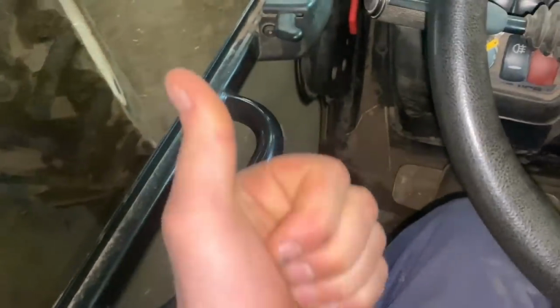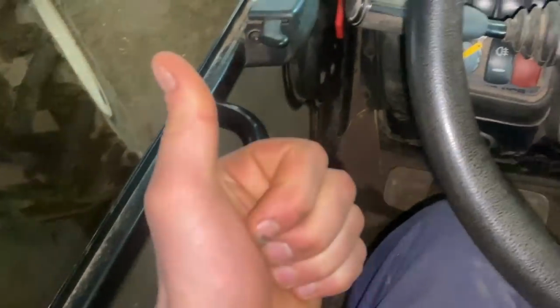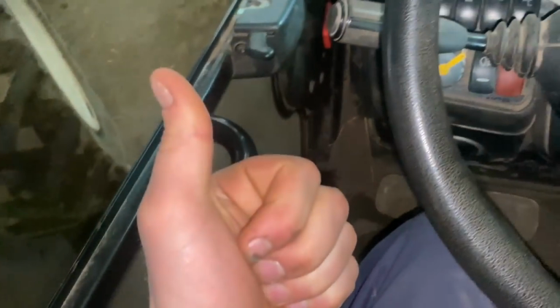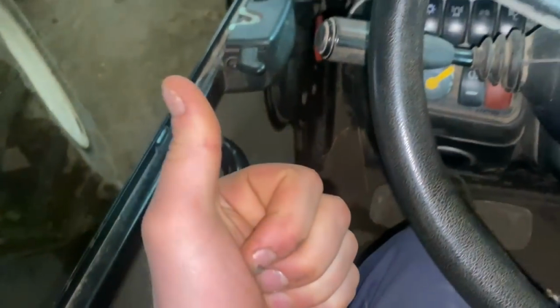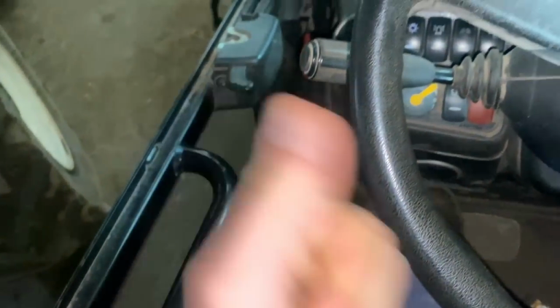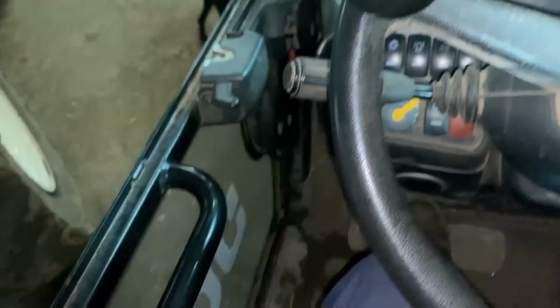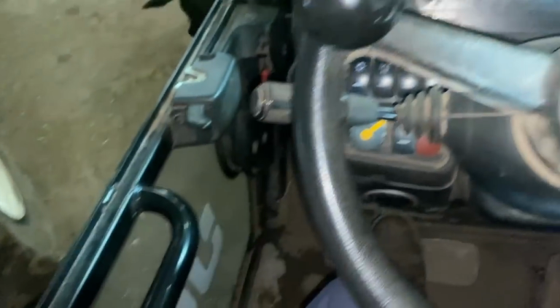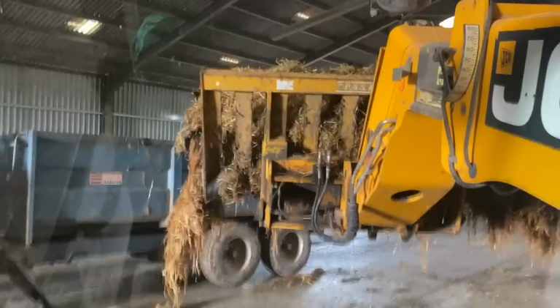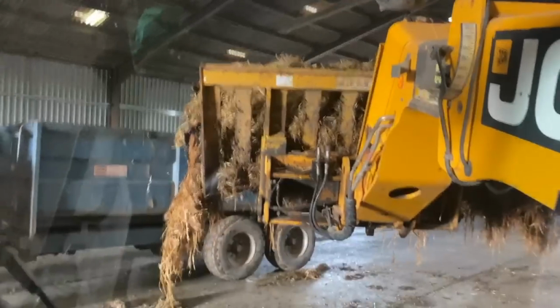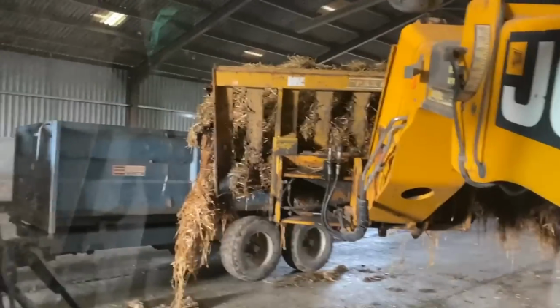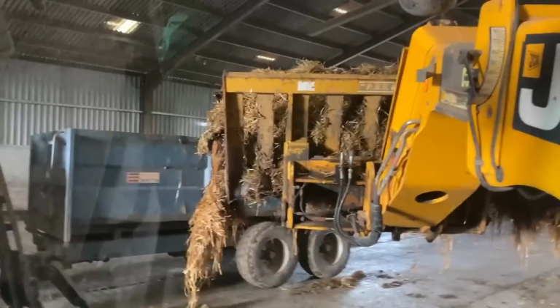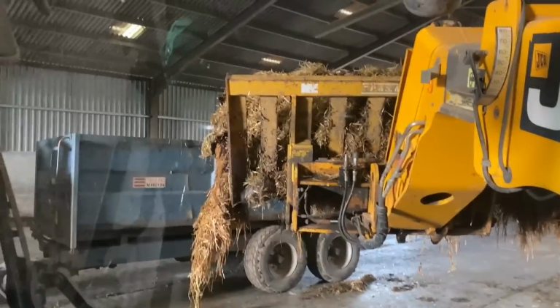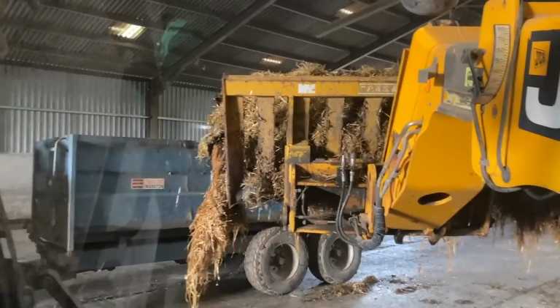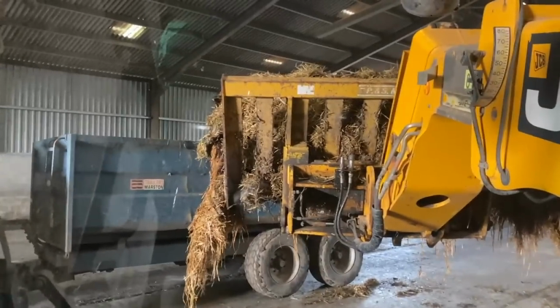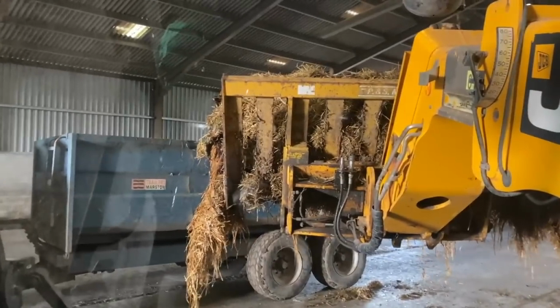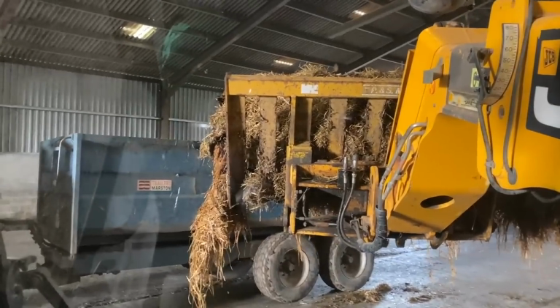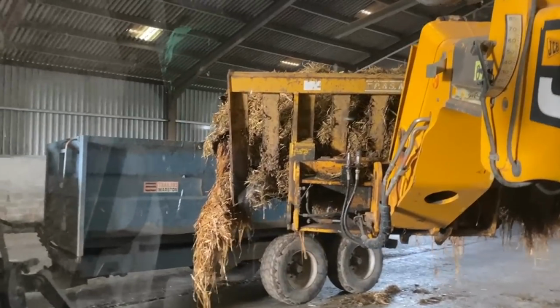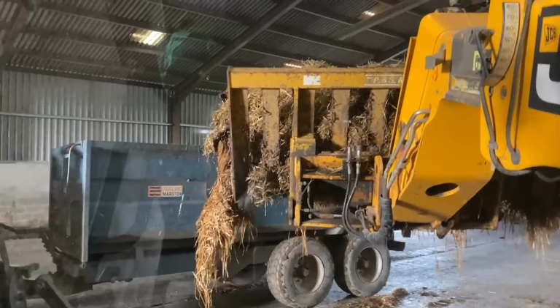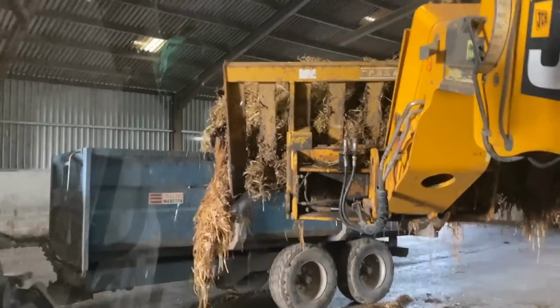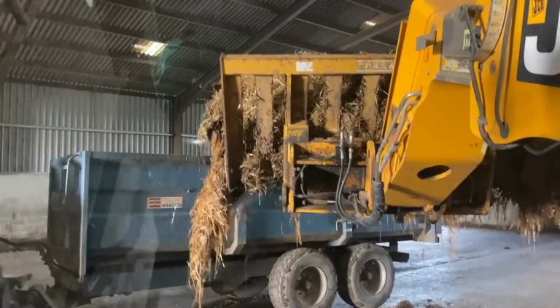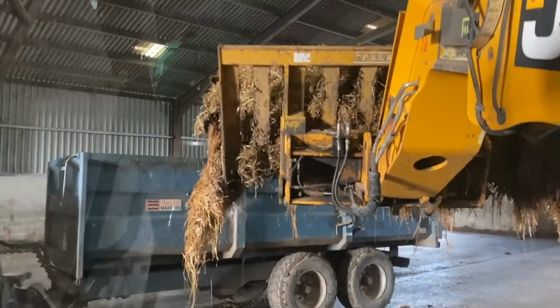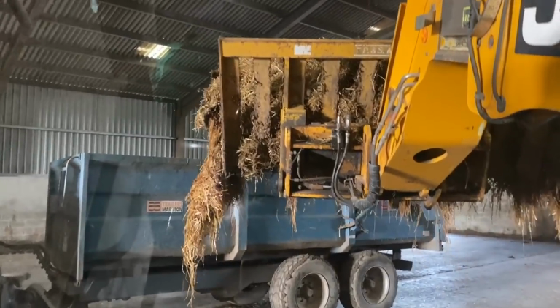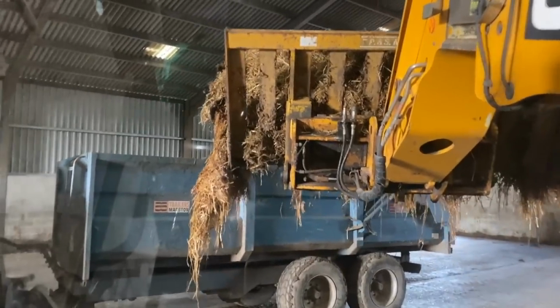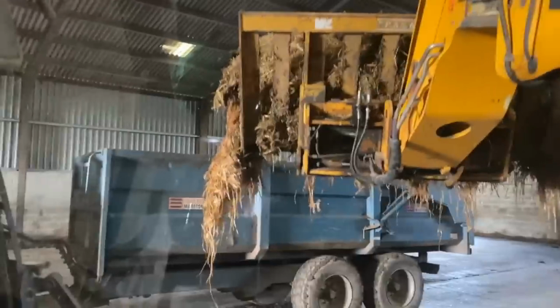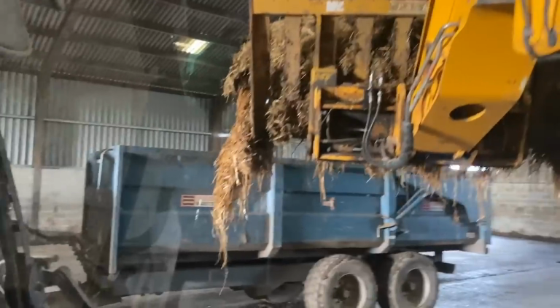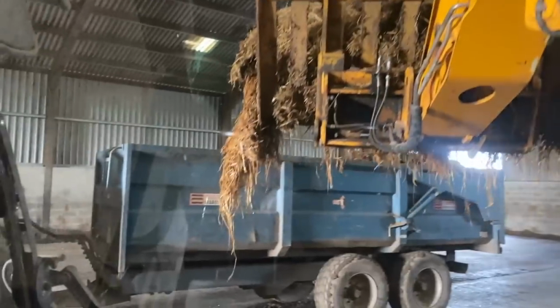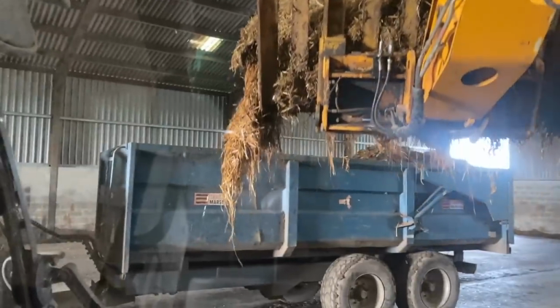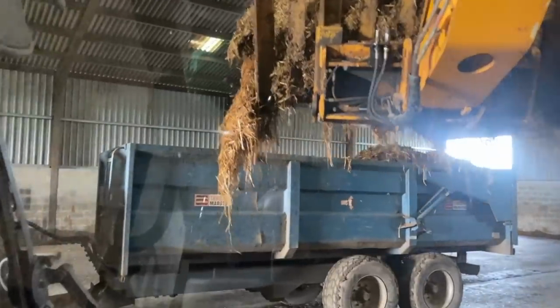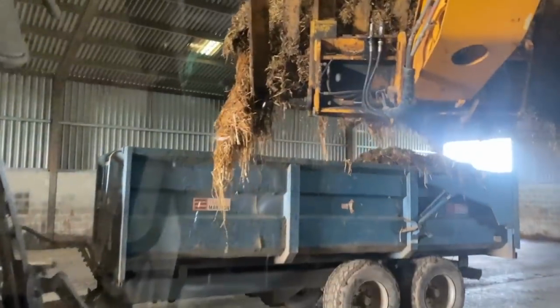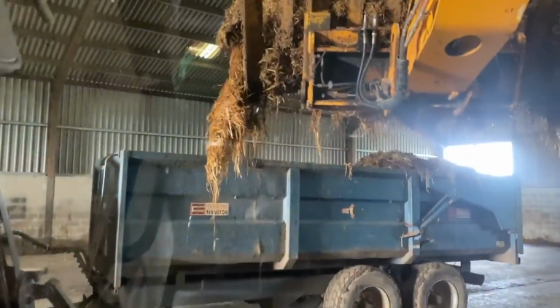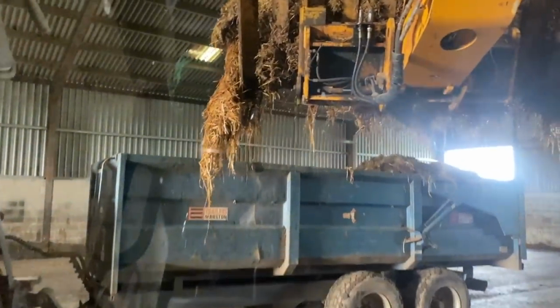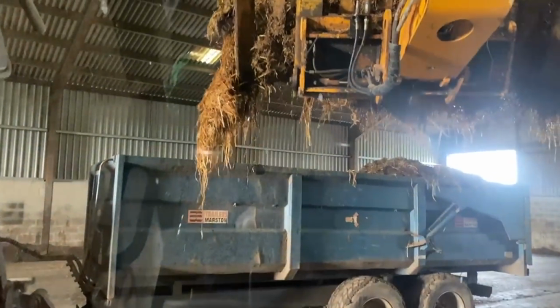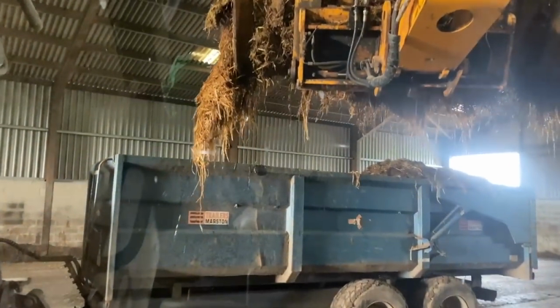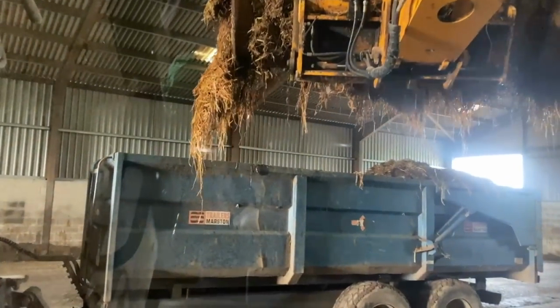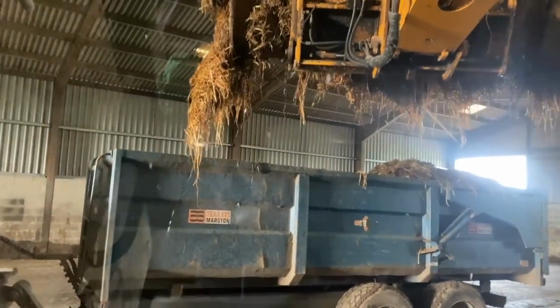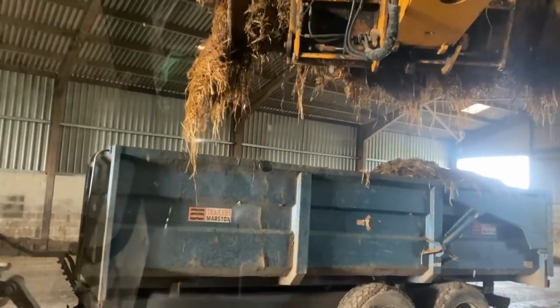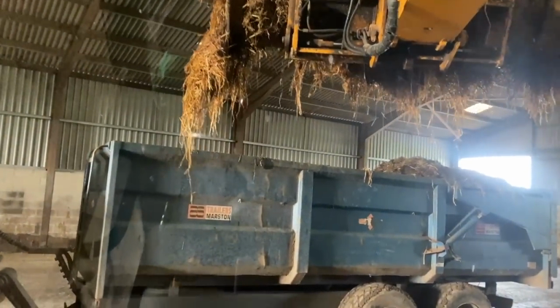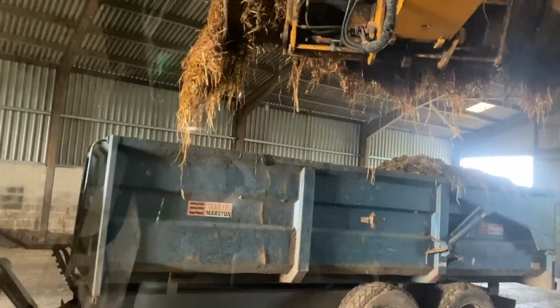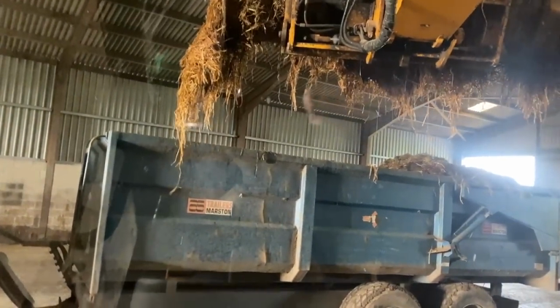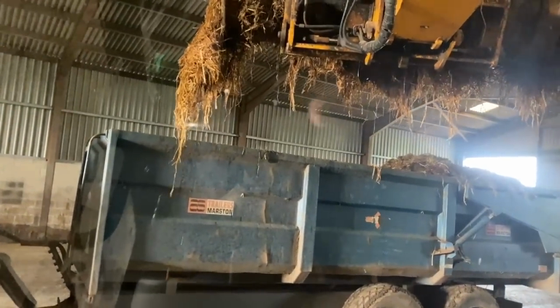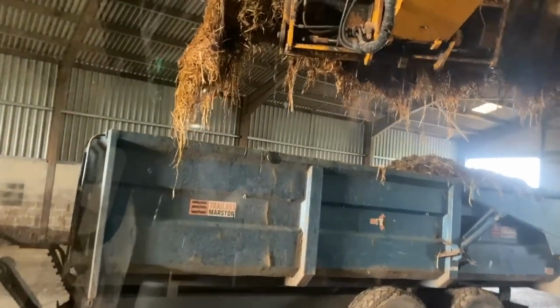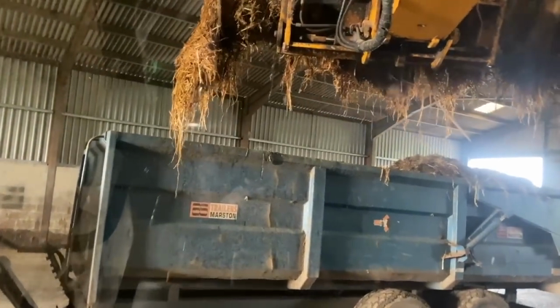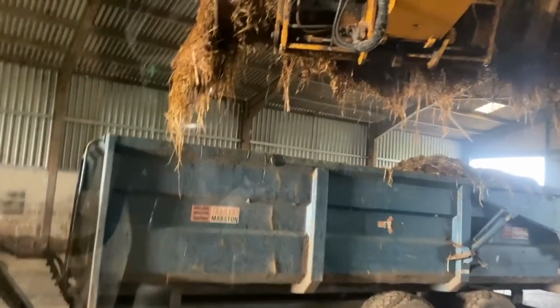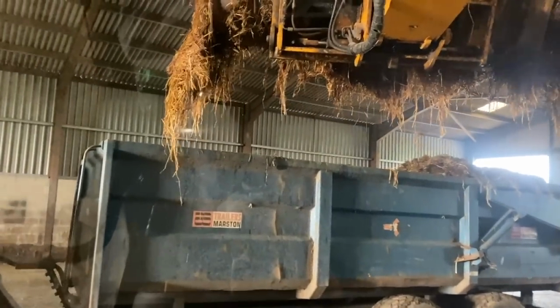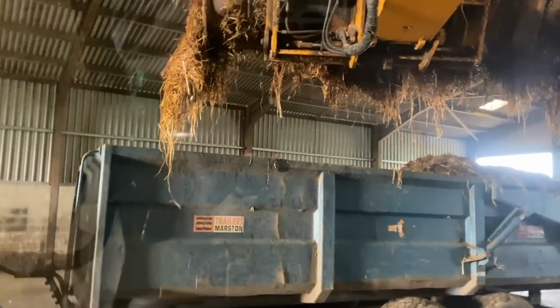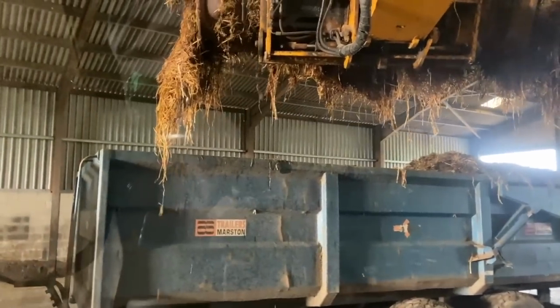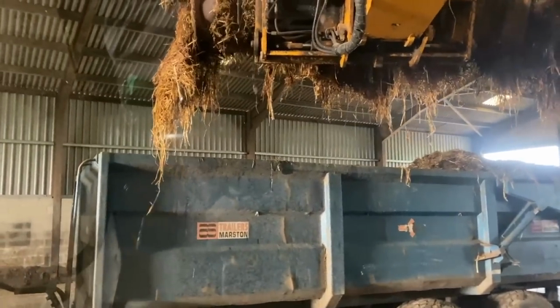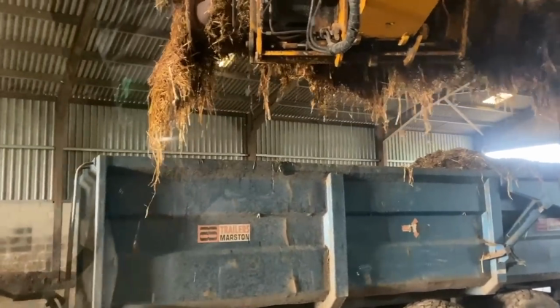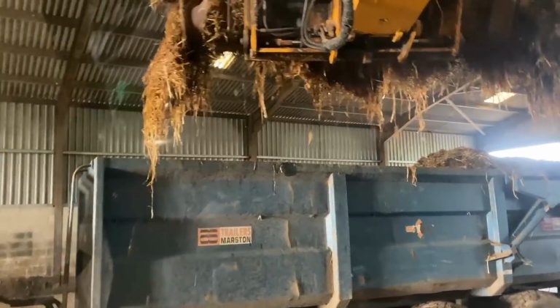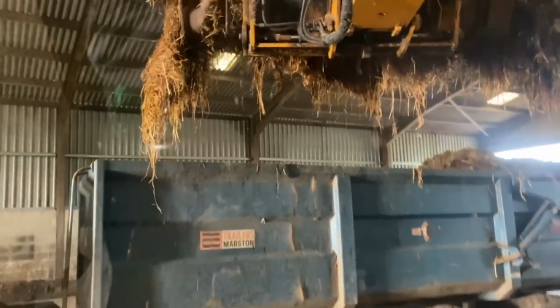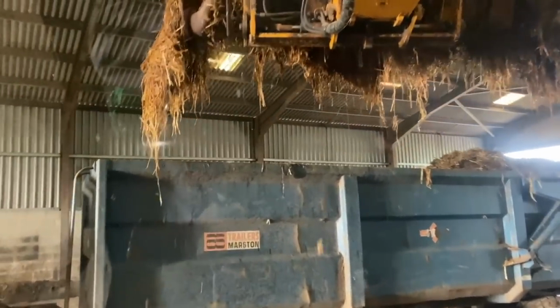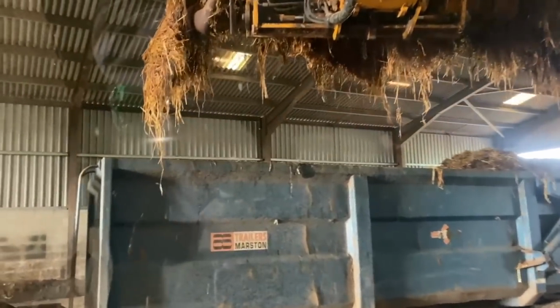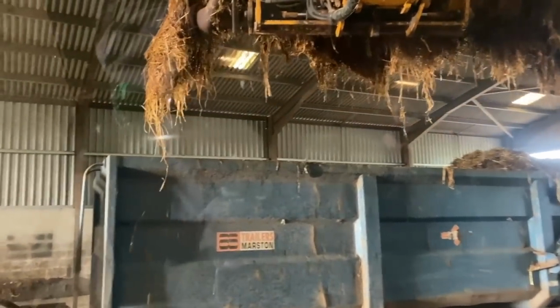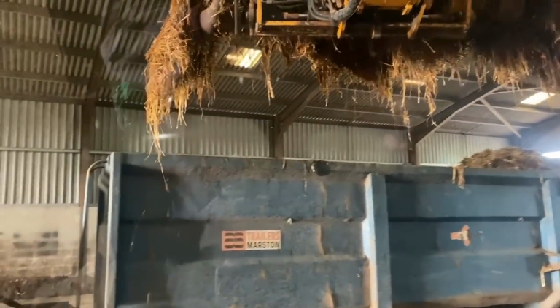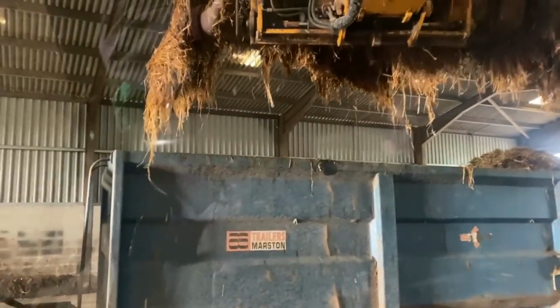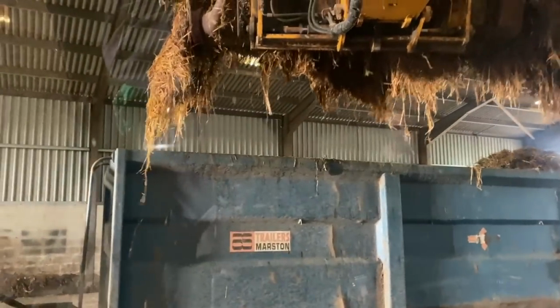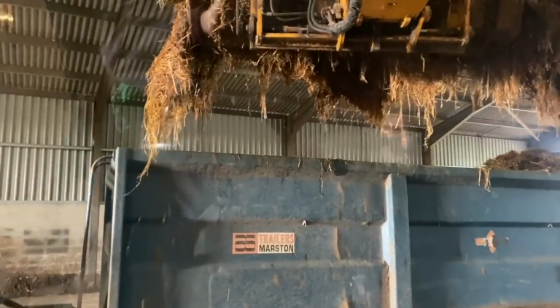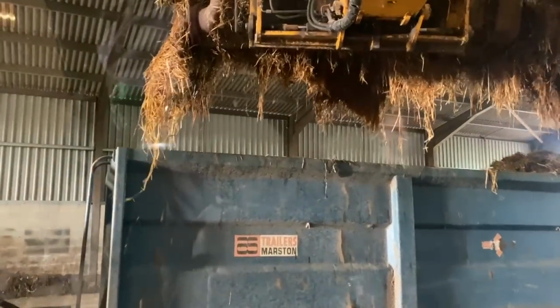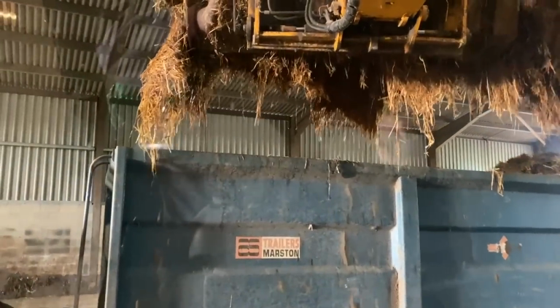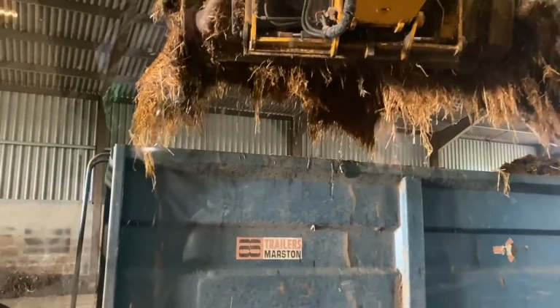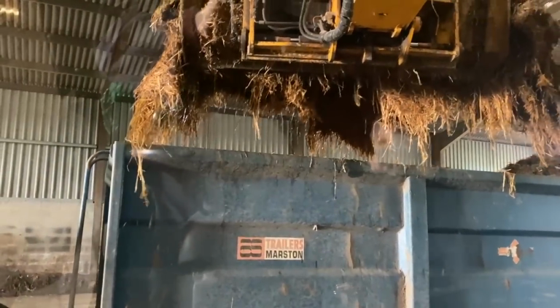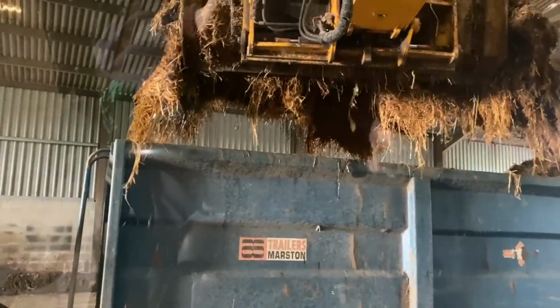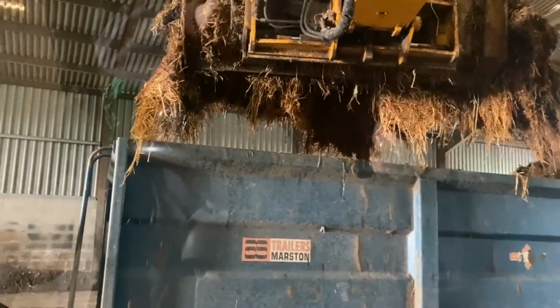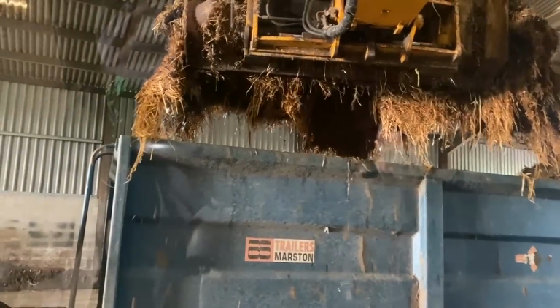I'll pull this trailer up. We need to go inside the handshed before the digger arrives to shift it.